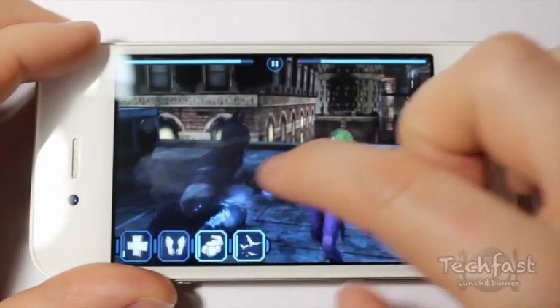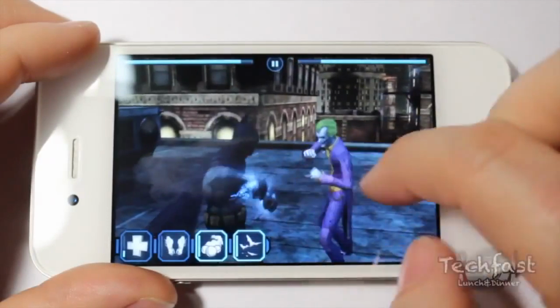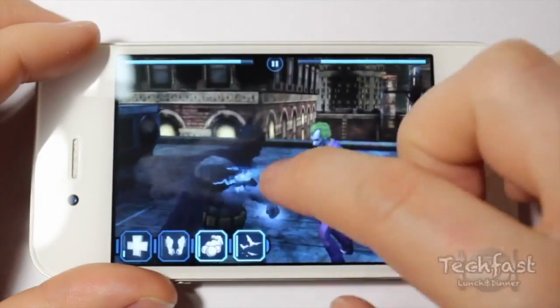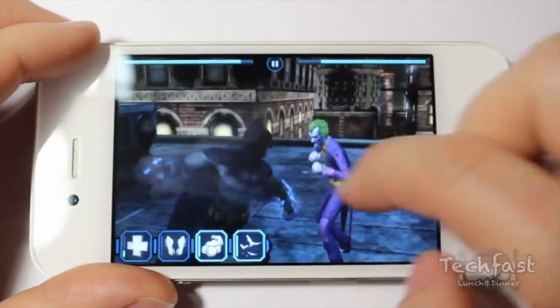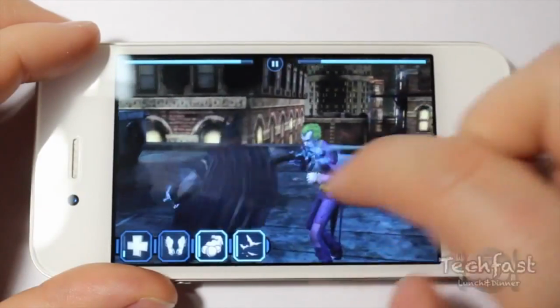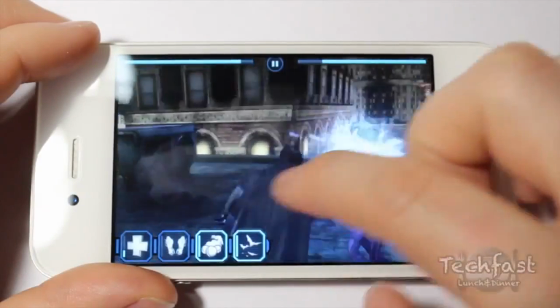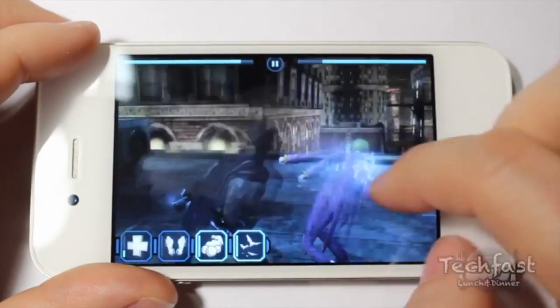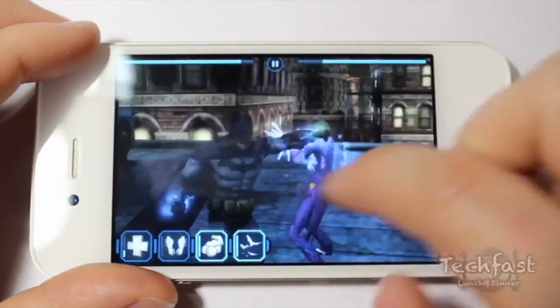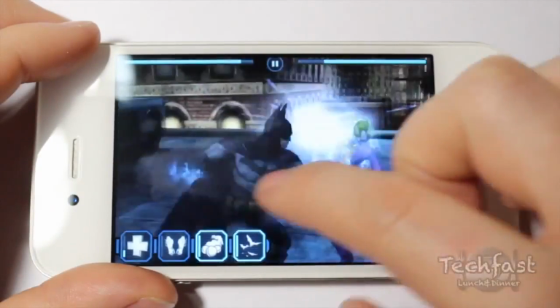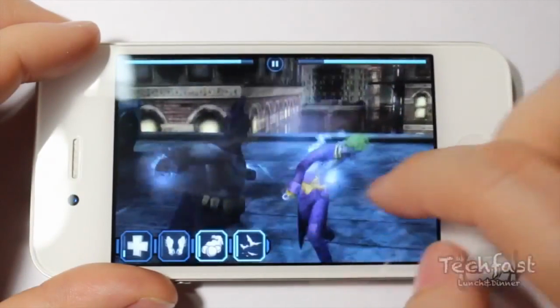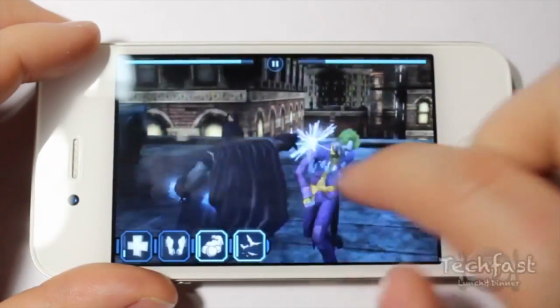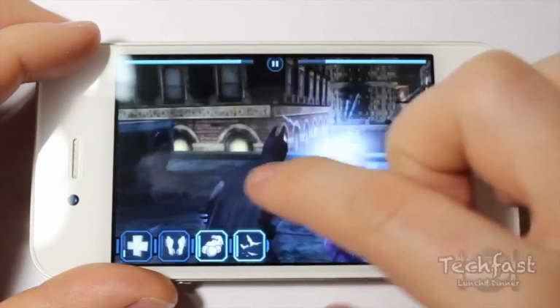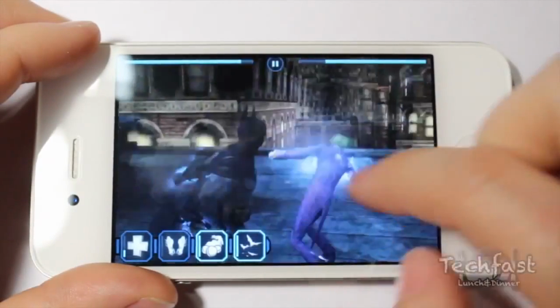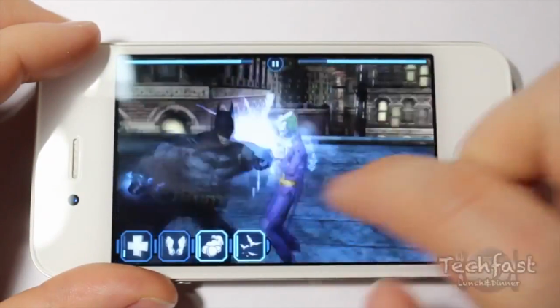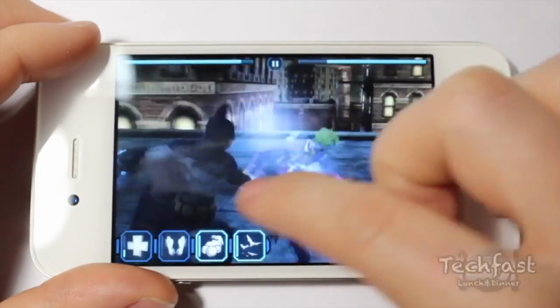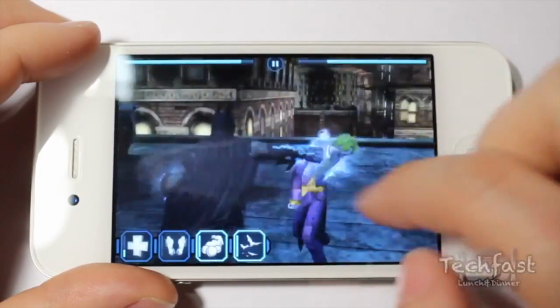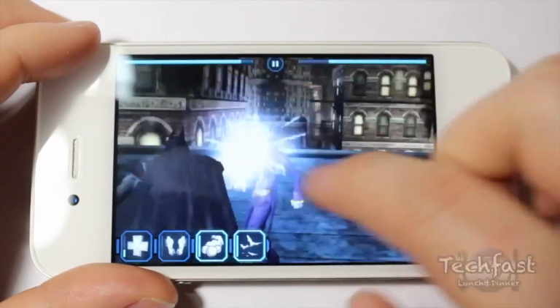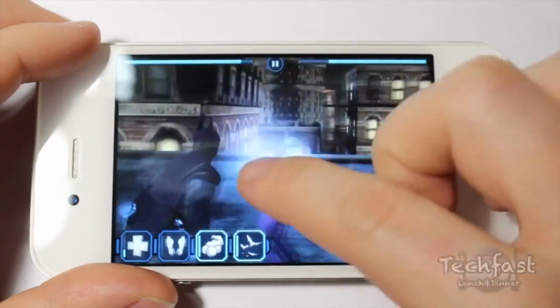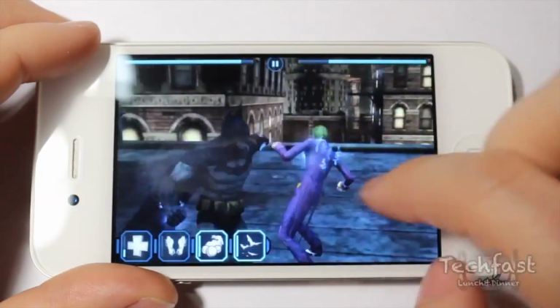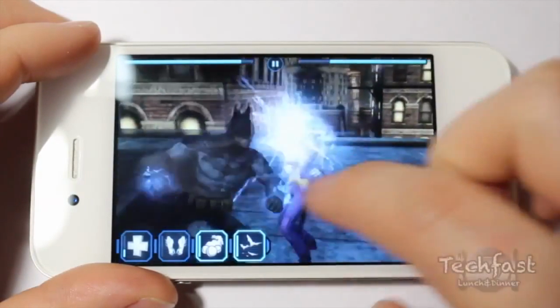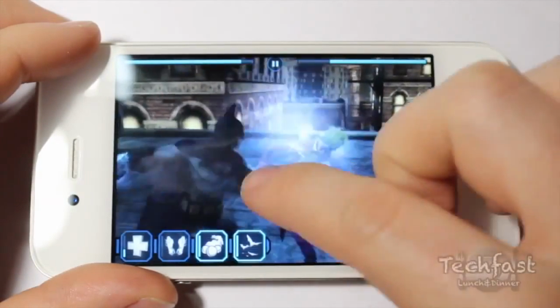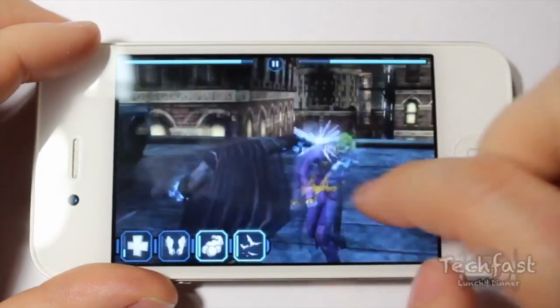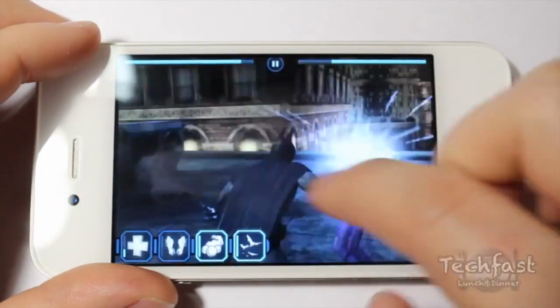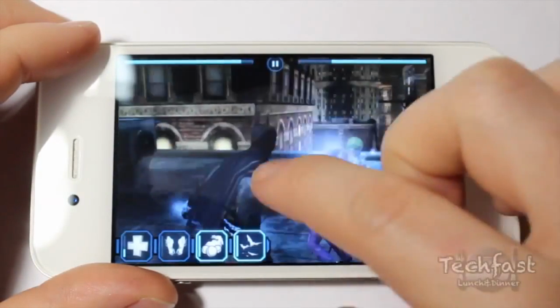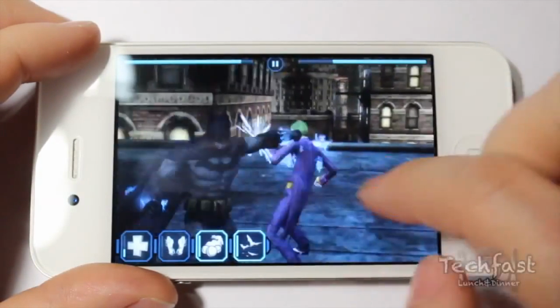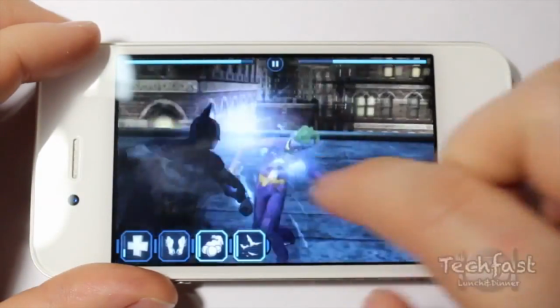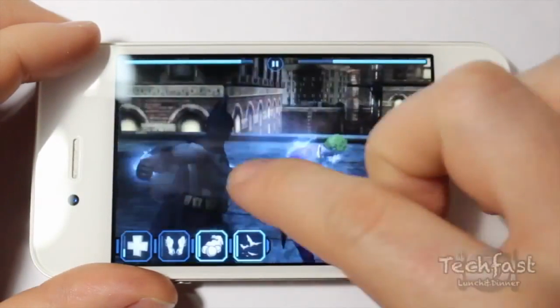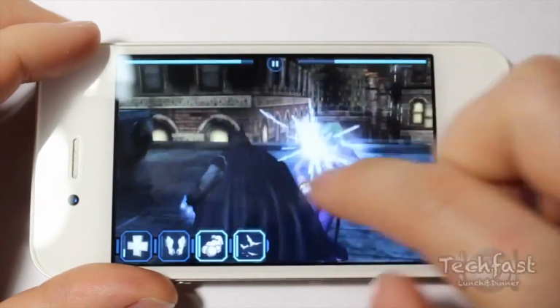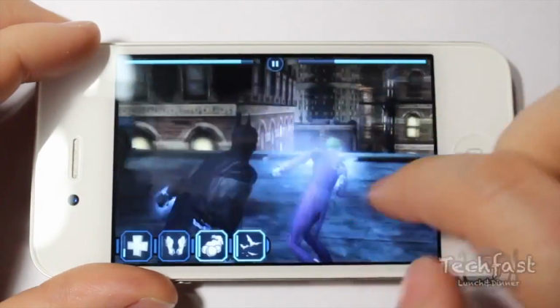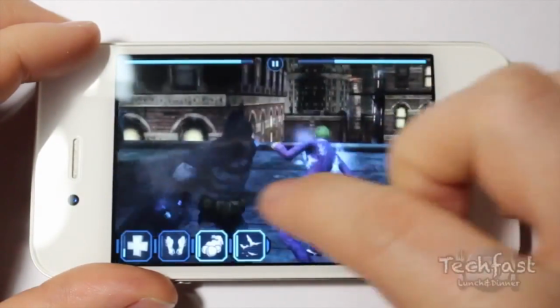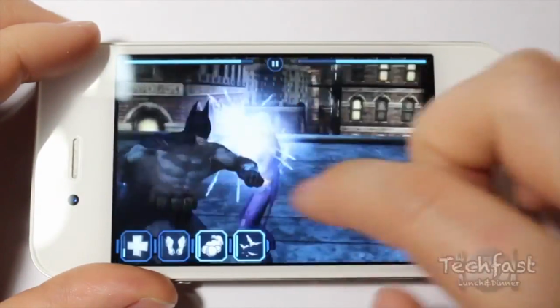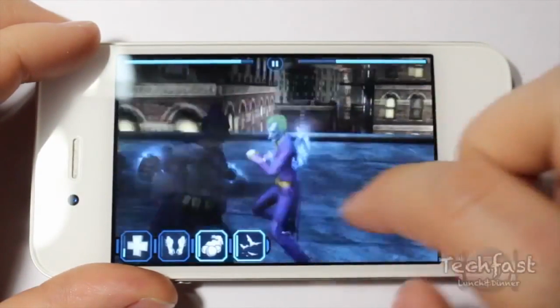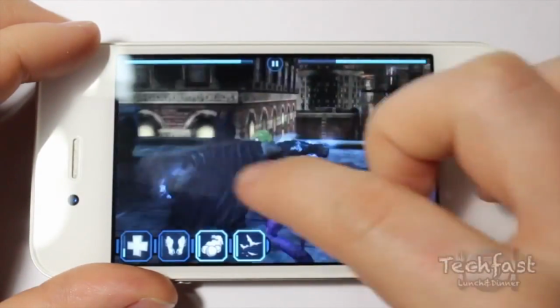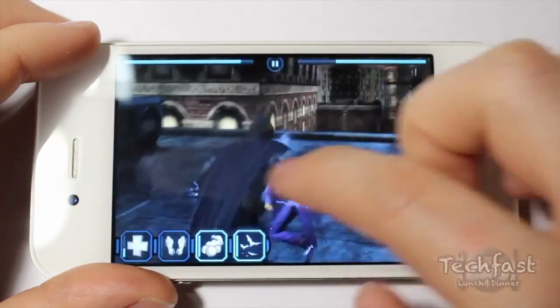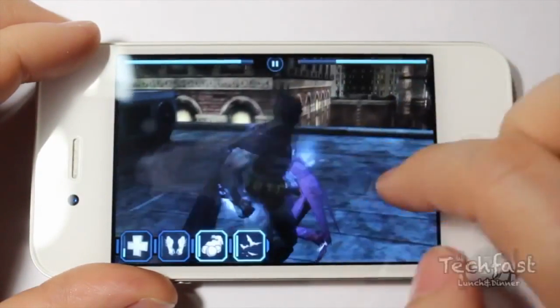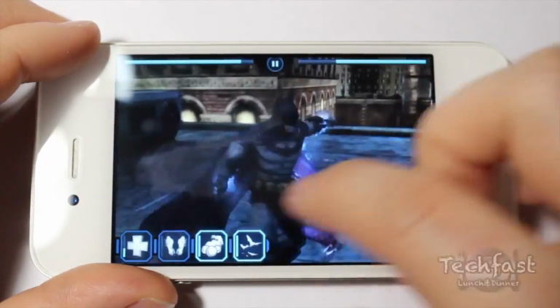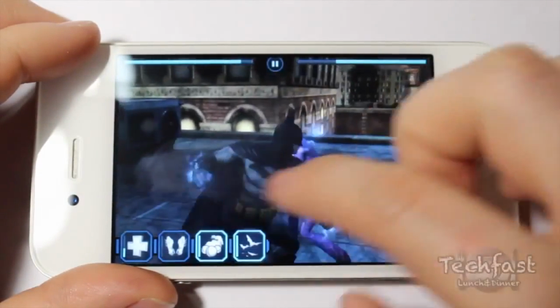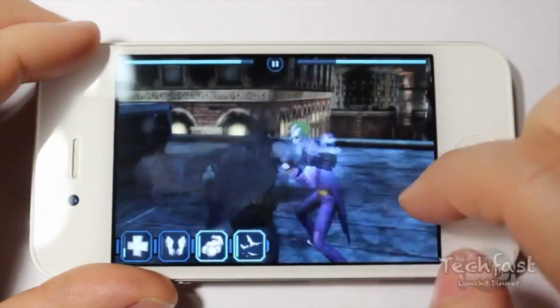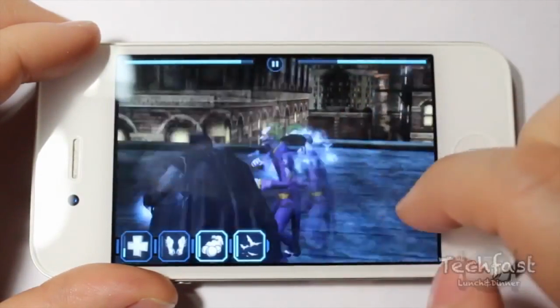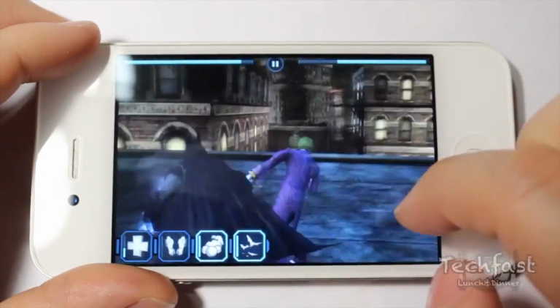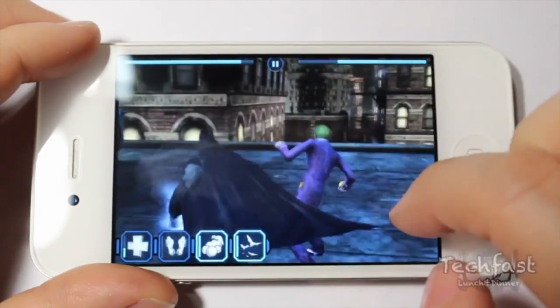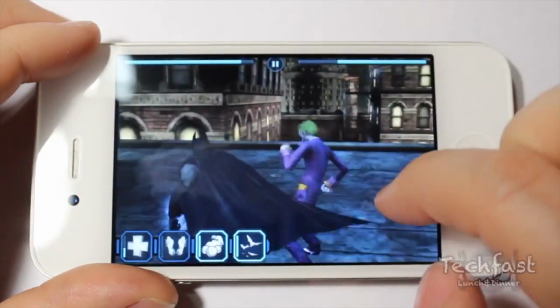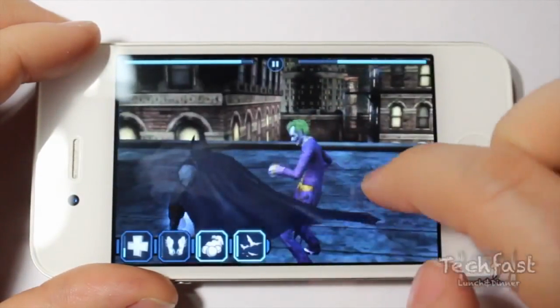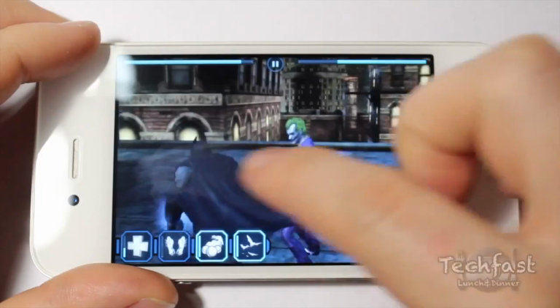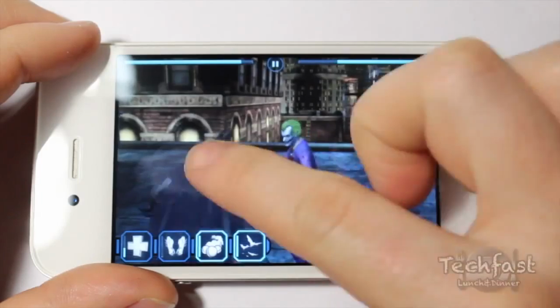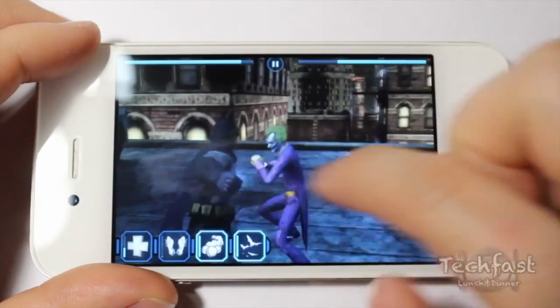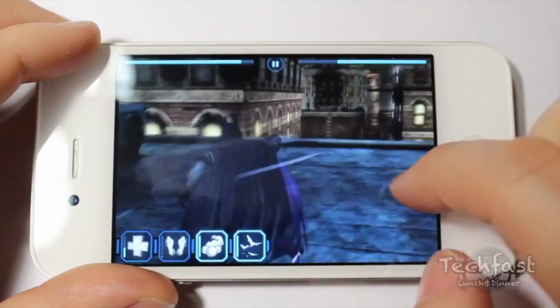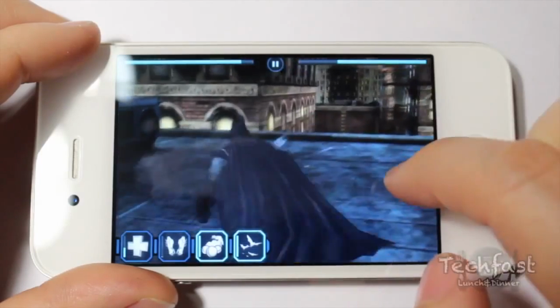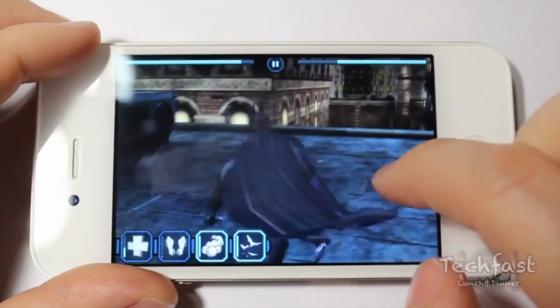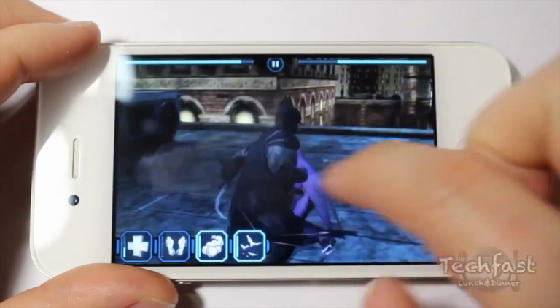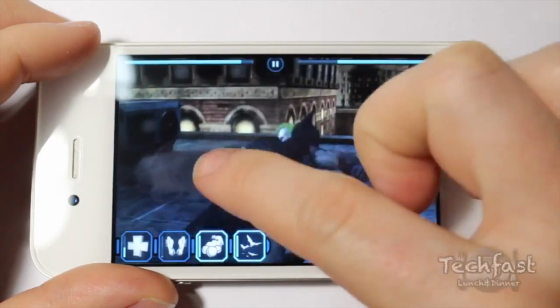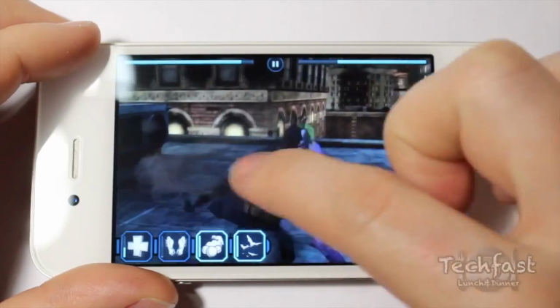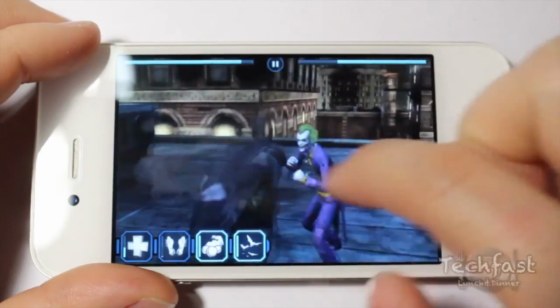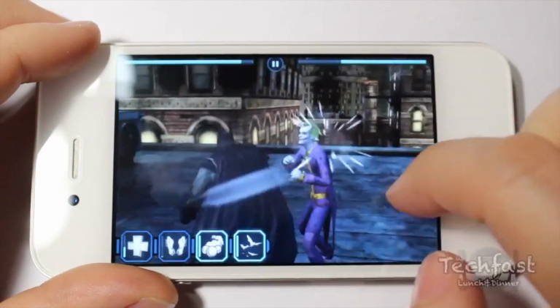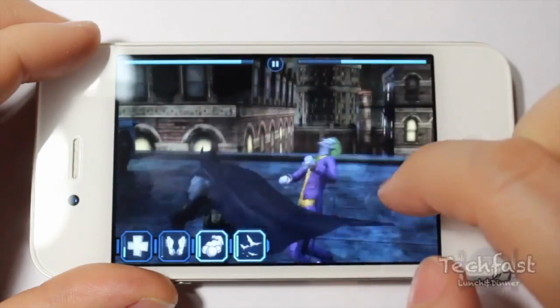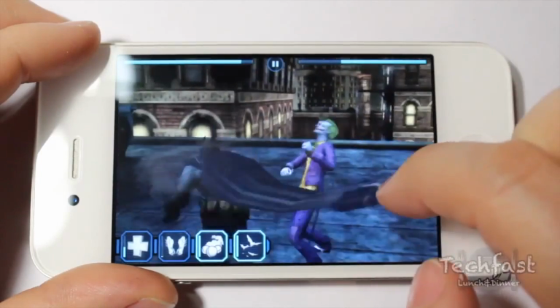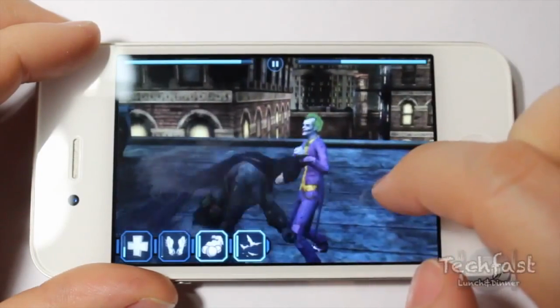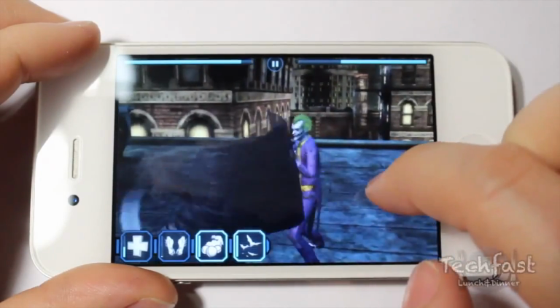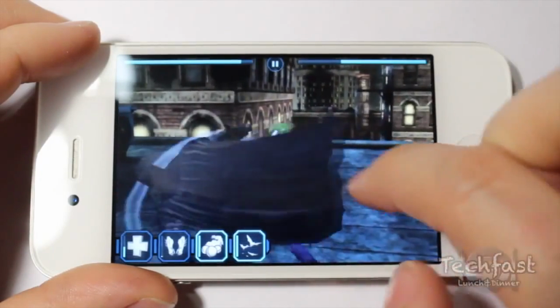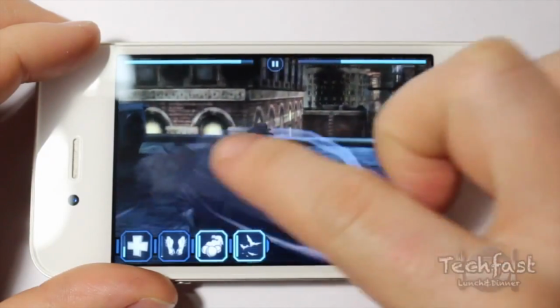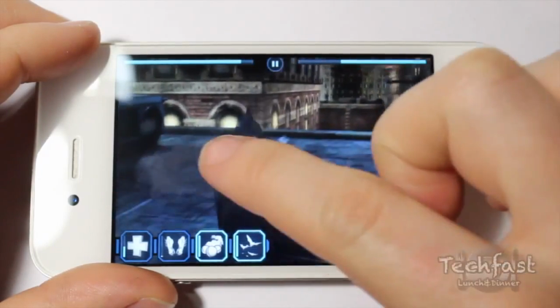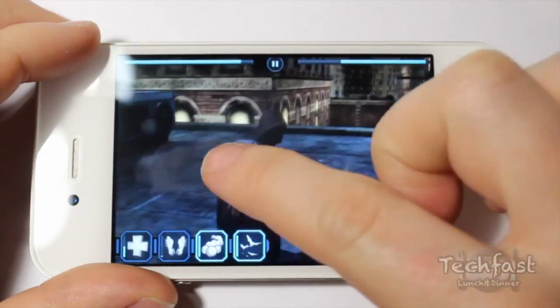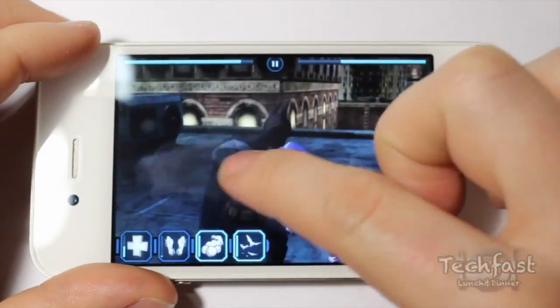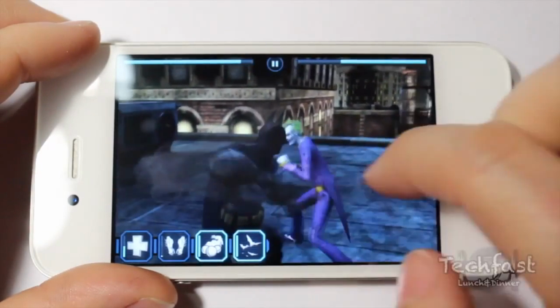Batman Arkham City has astounding graphics with some awesome beat-em-up action. There's no free-roaming, but playing as Batman is badass.